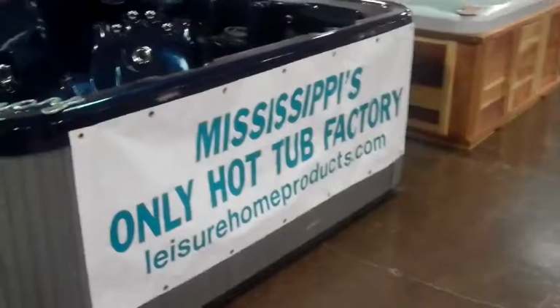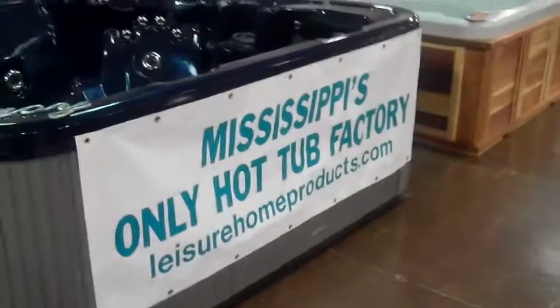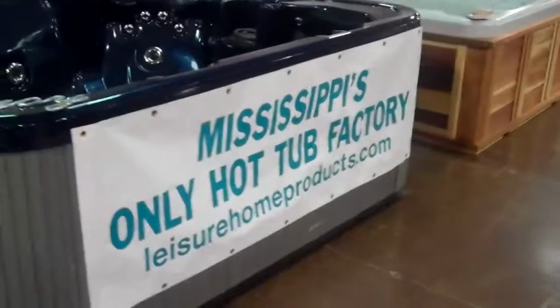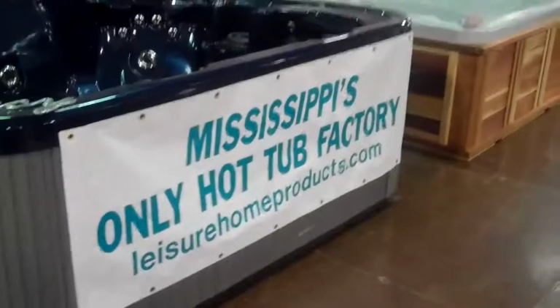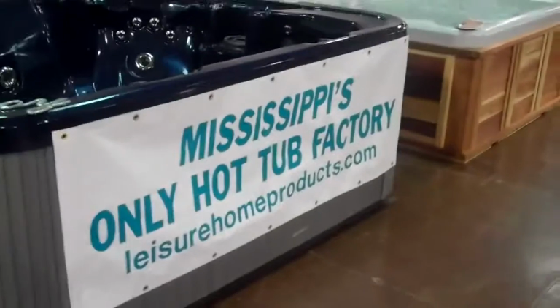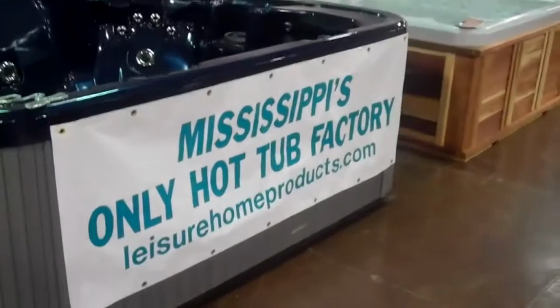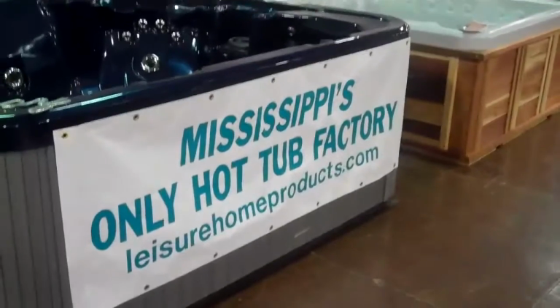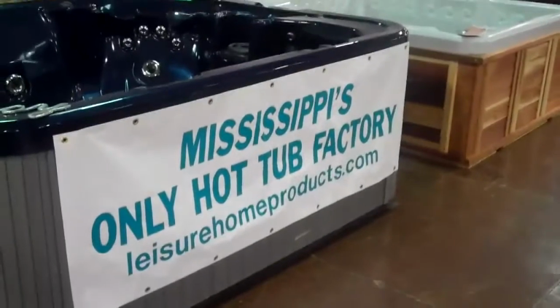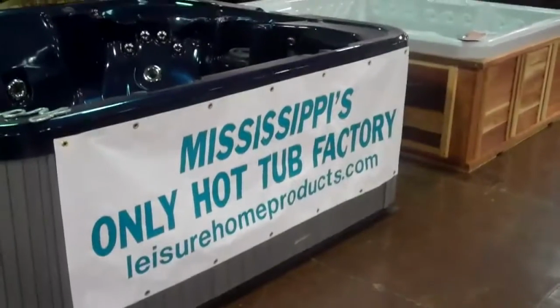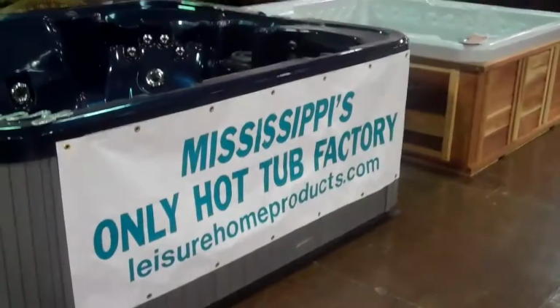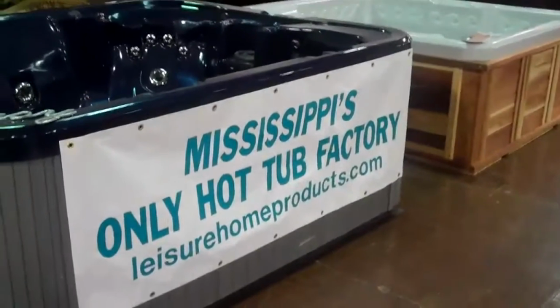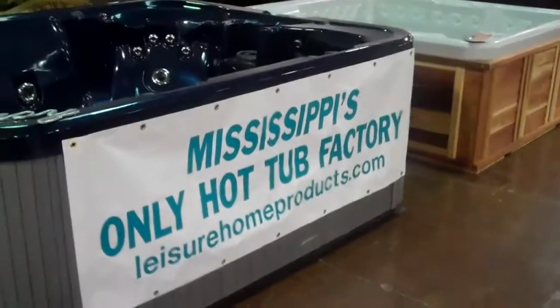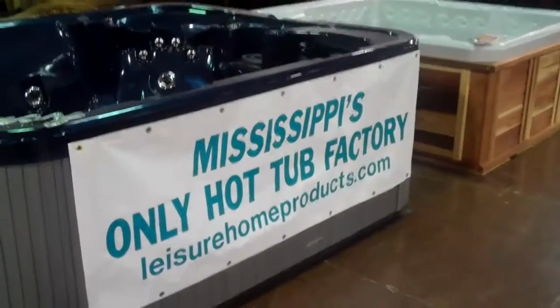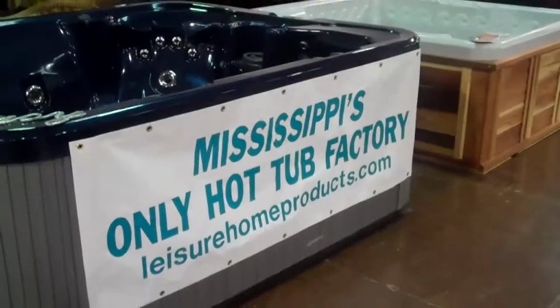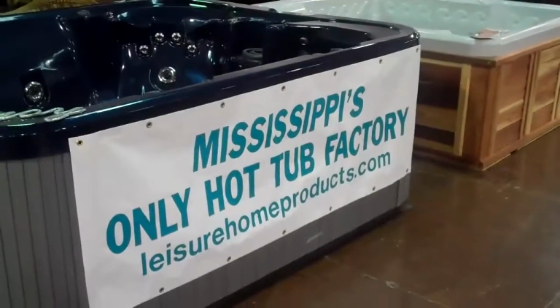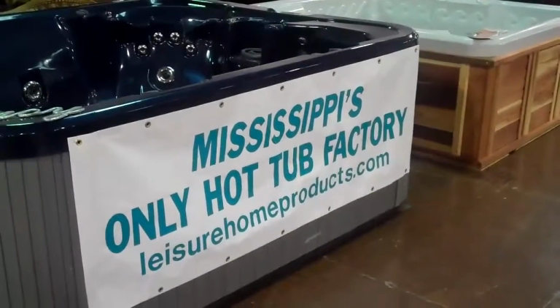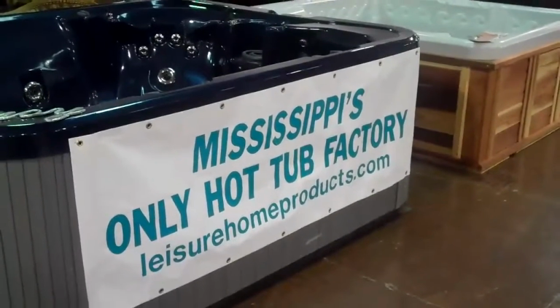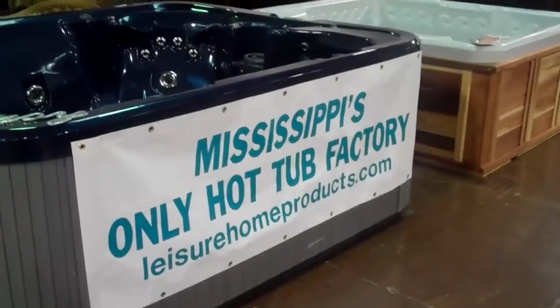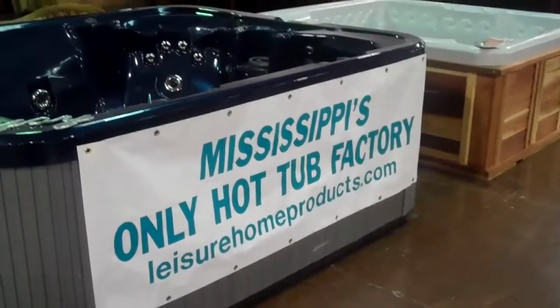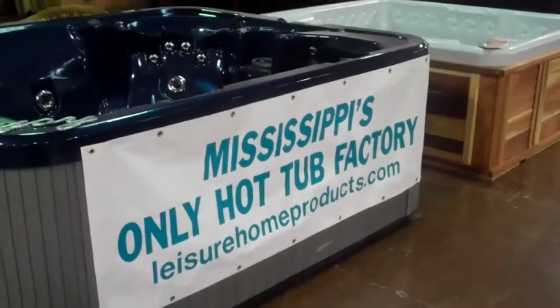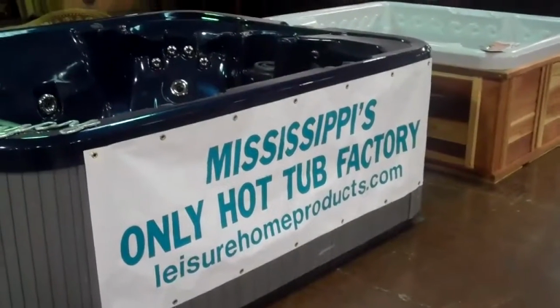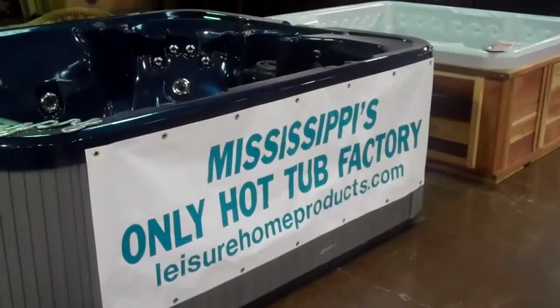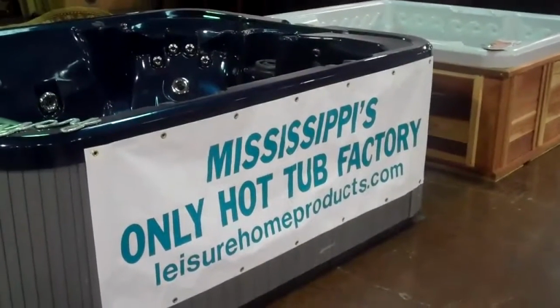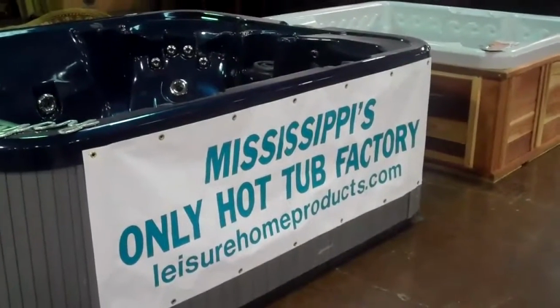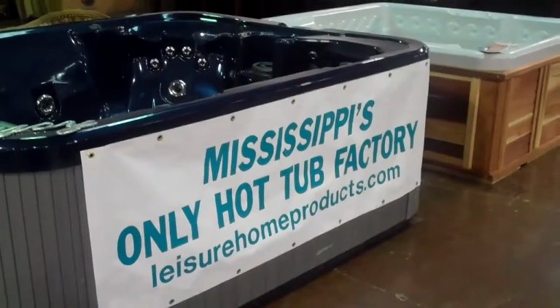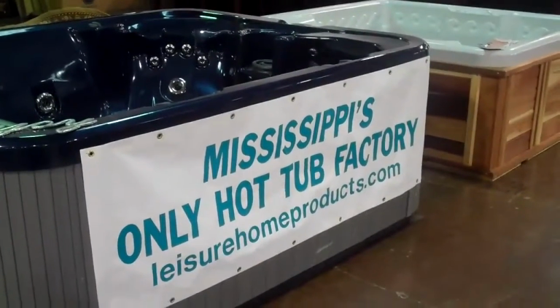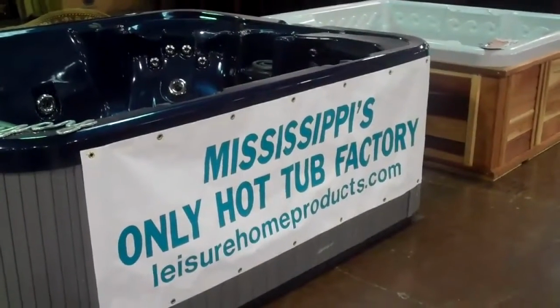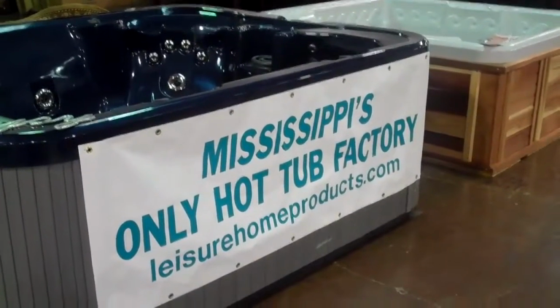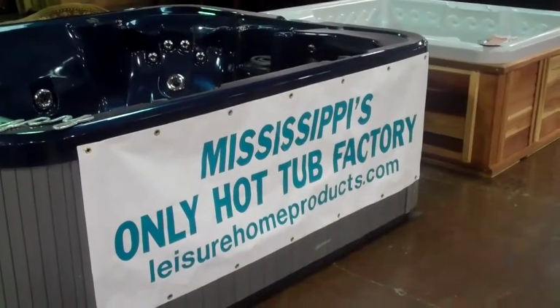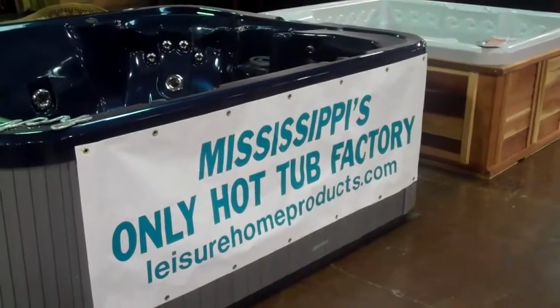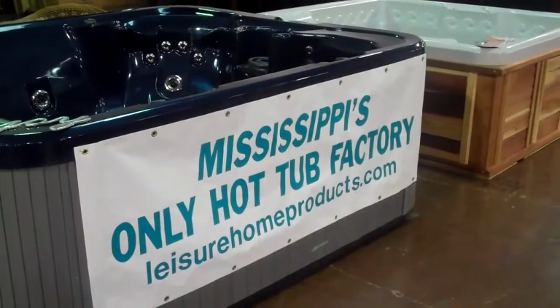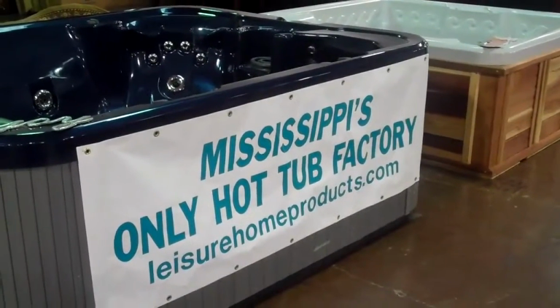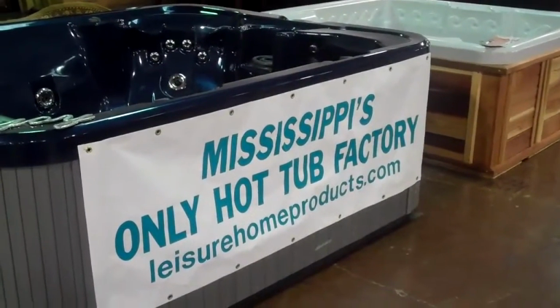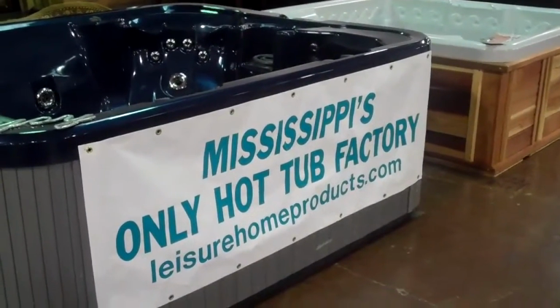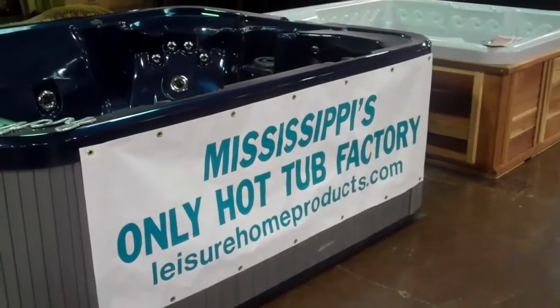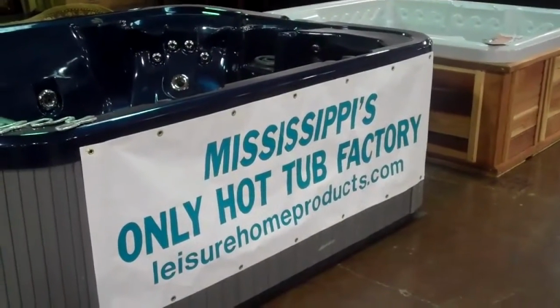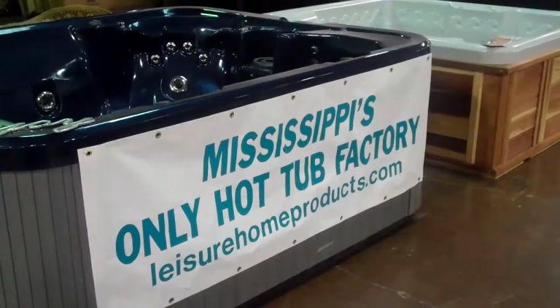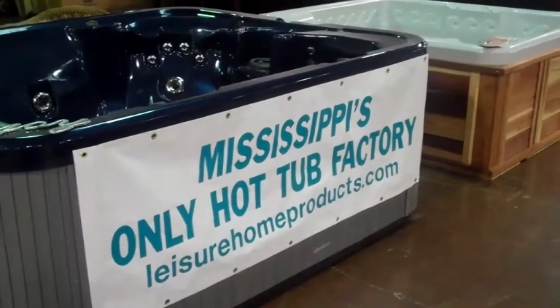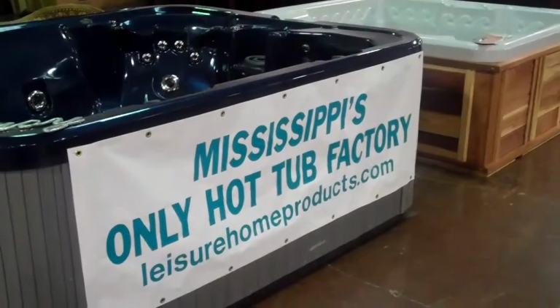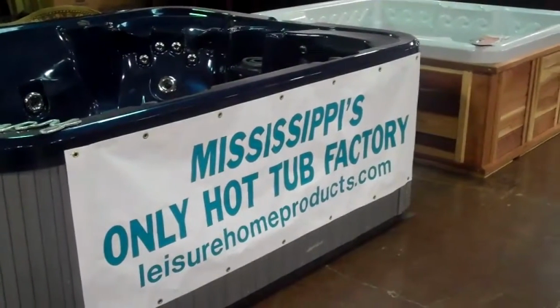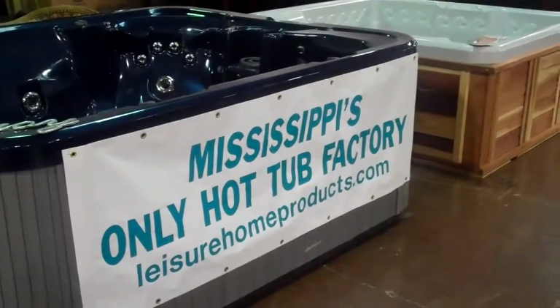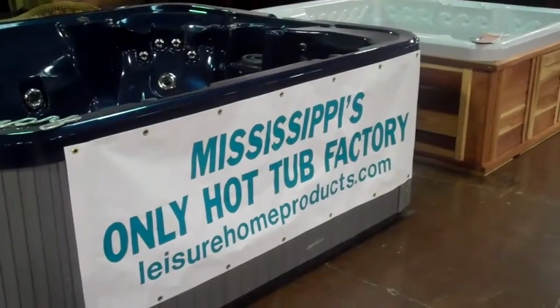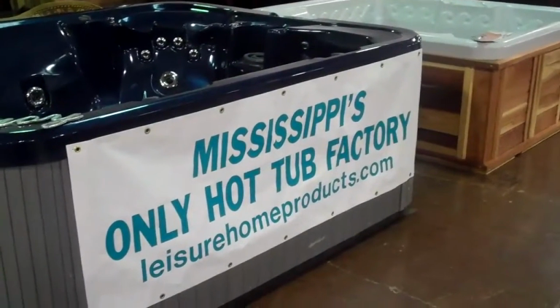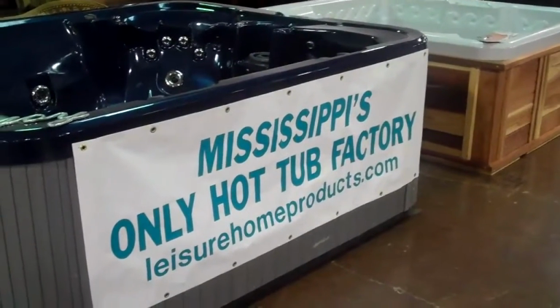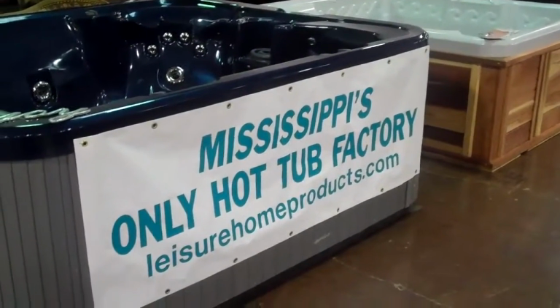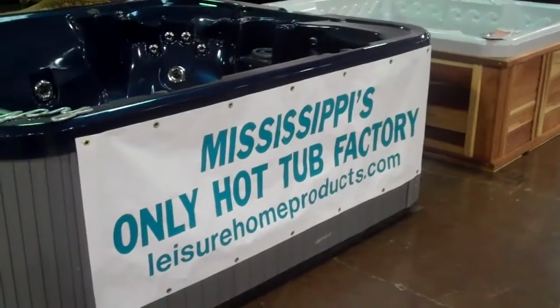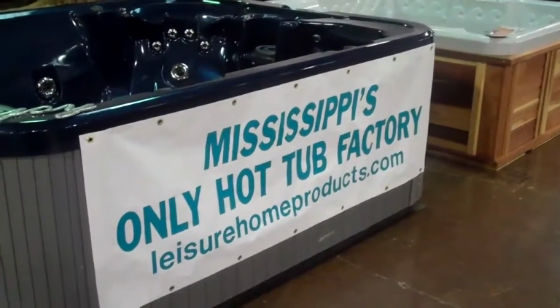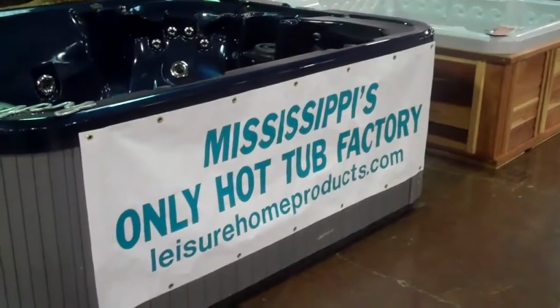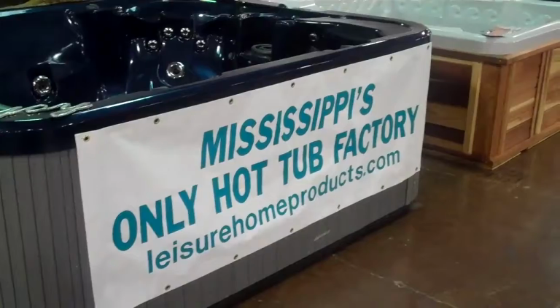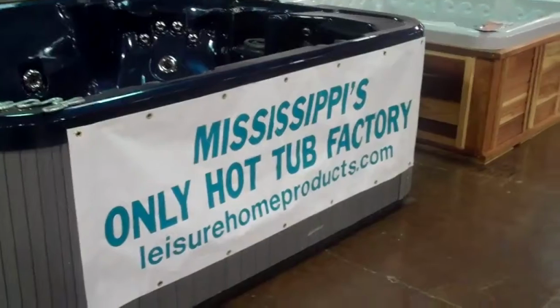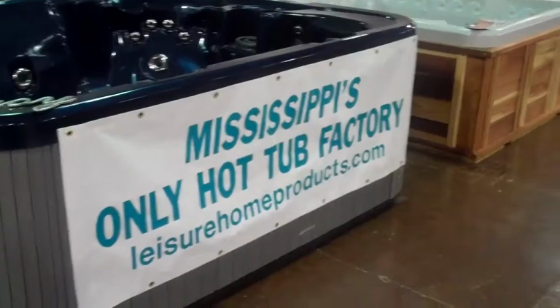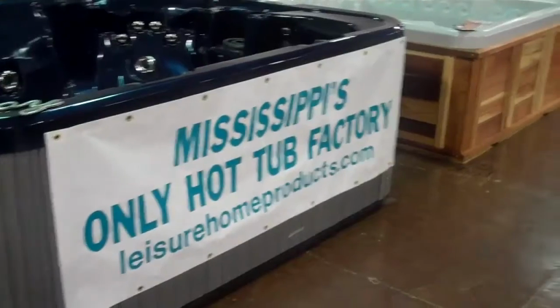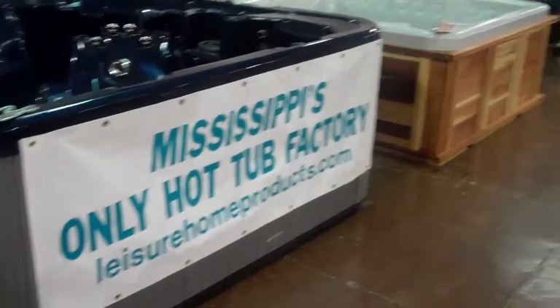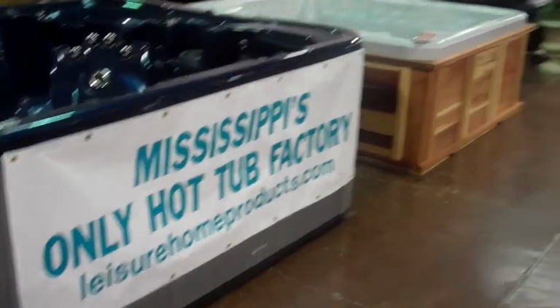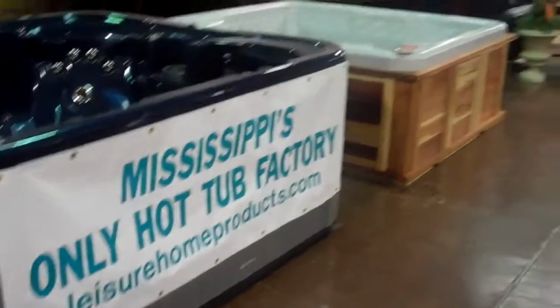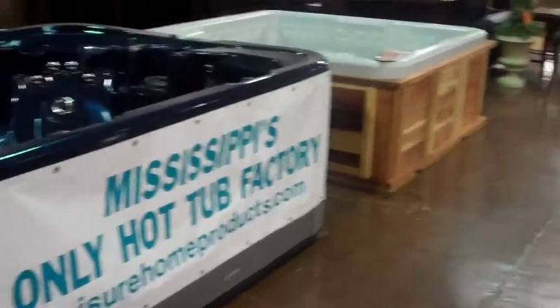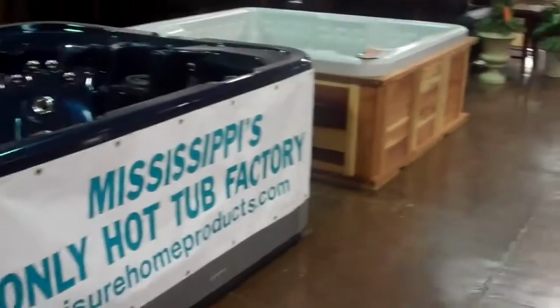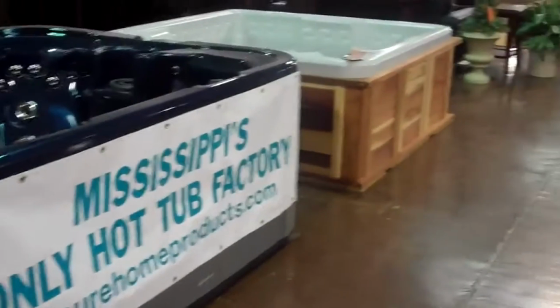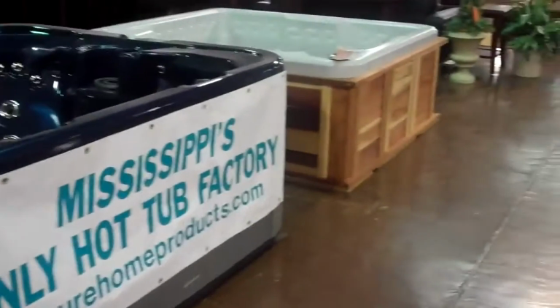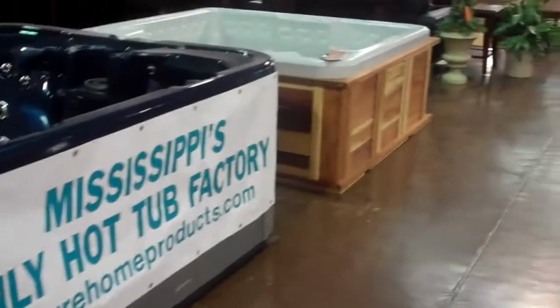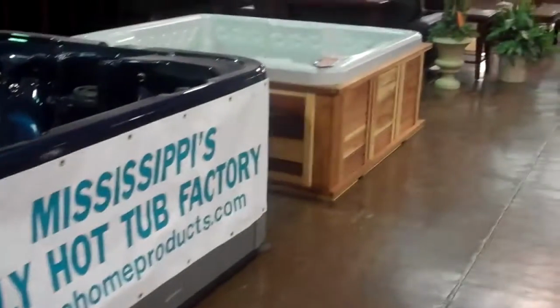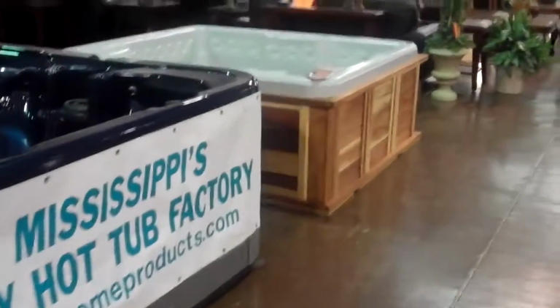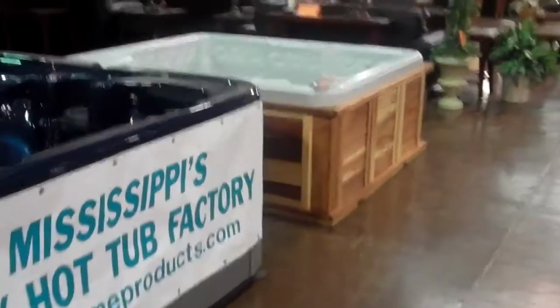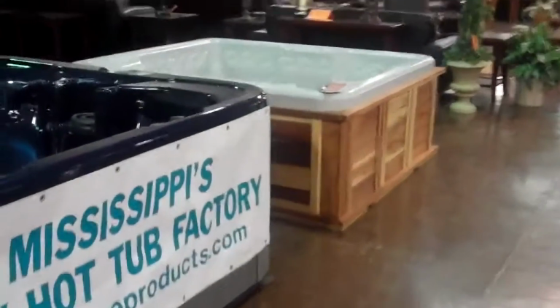Welcome to Mississippi's only hot tub factory at the indoor gigantic flea market at the furniture market in Tupelo.